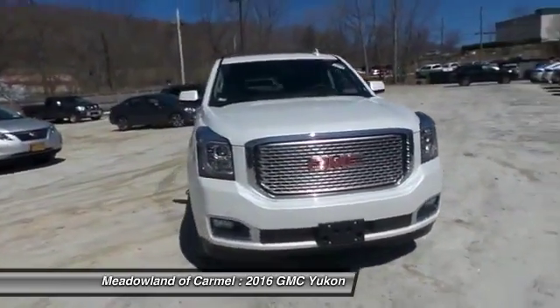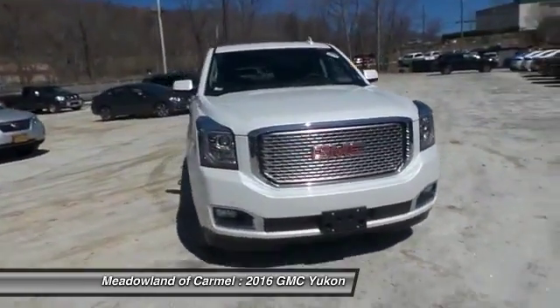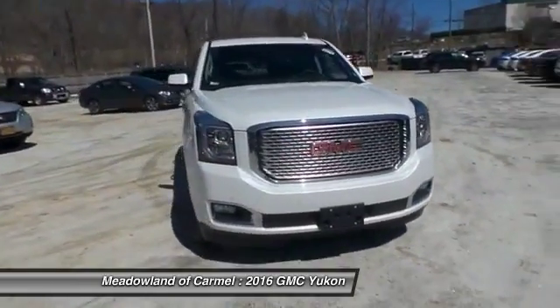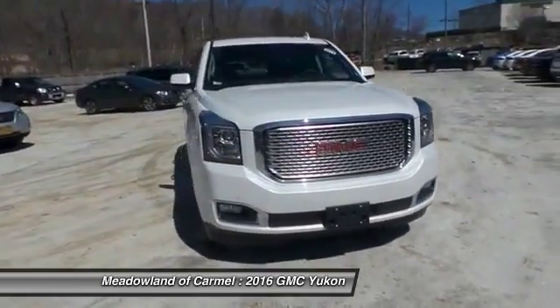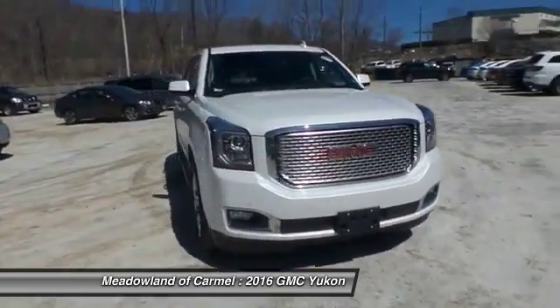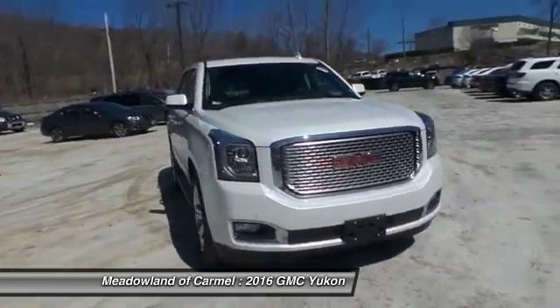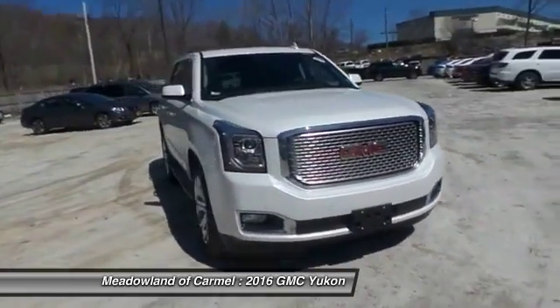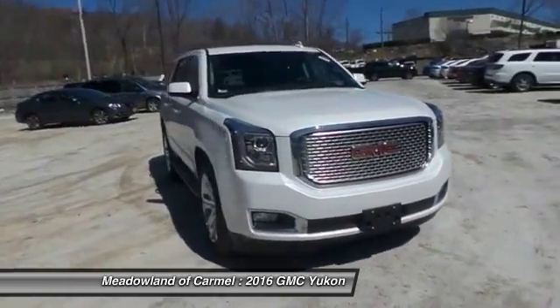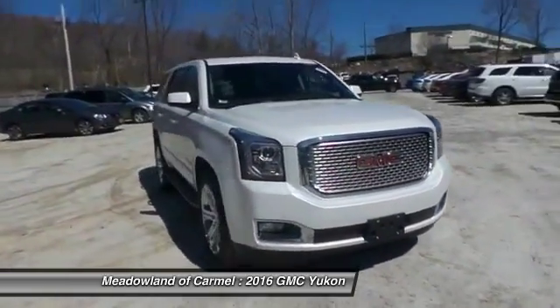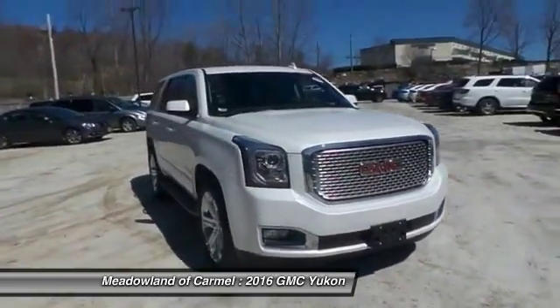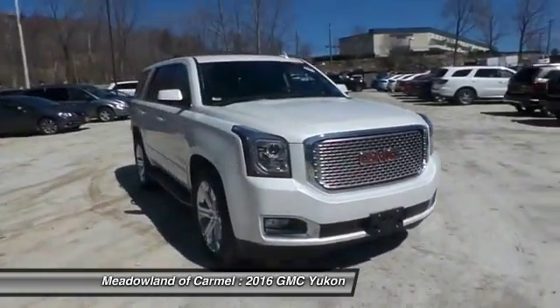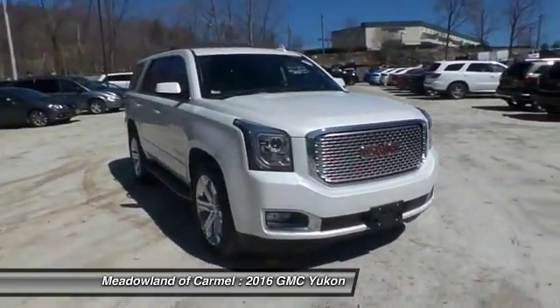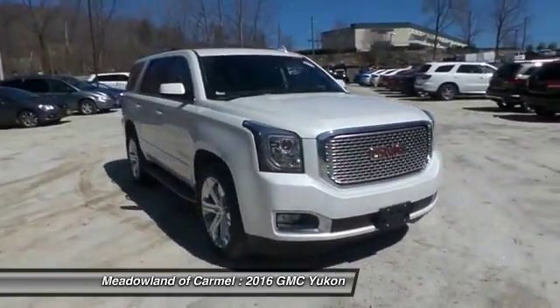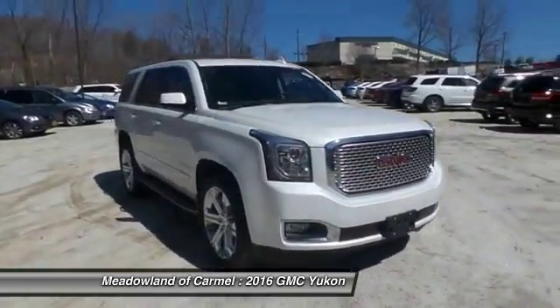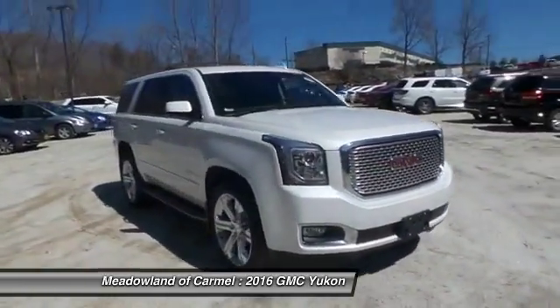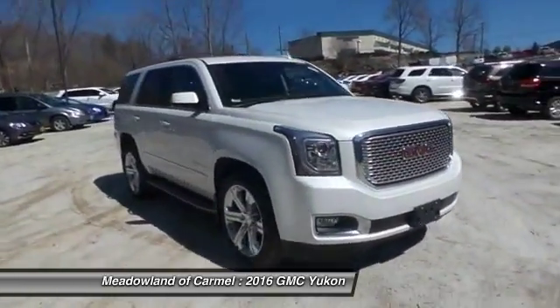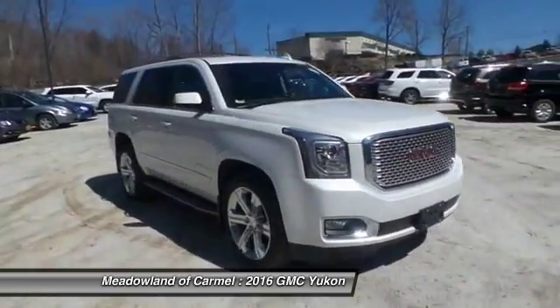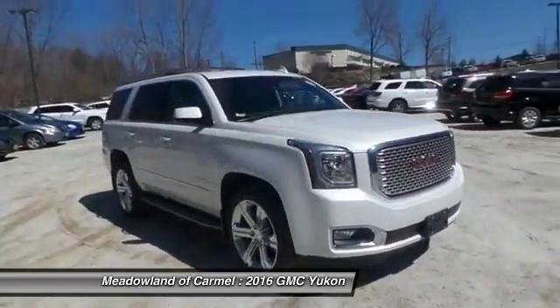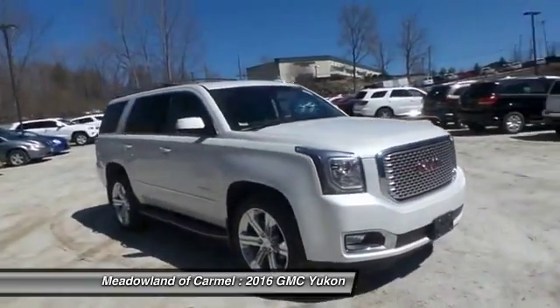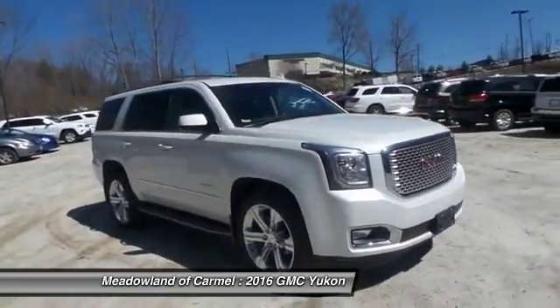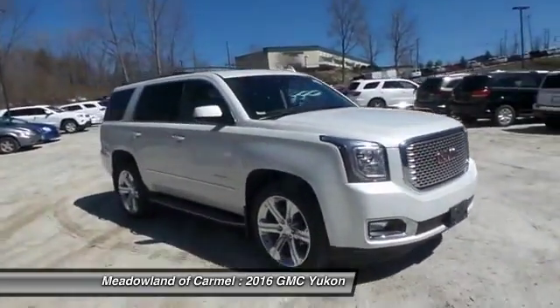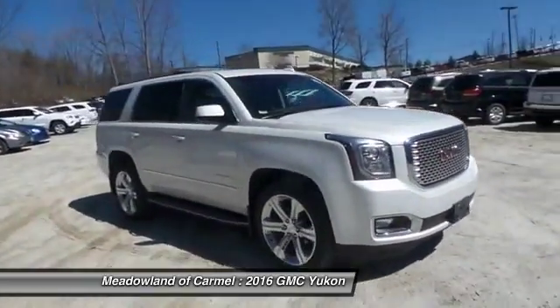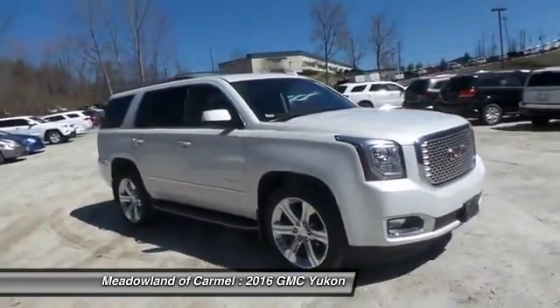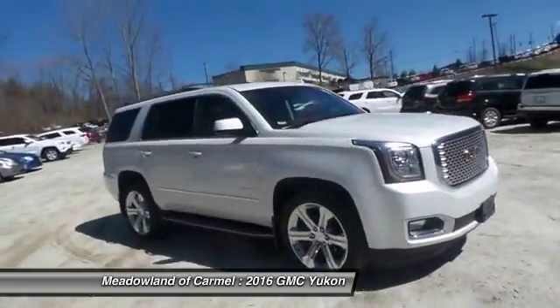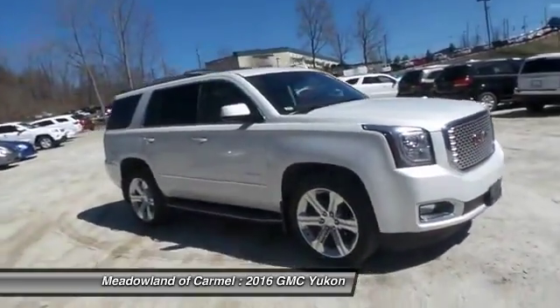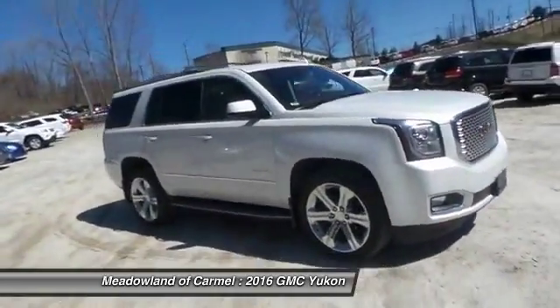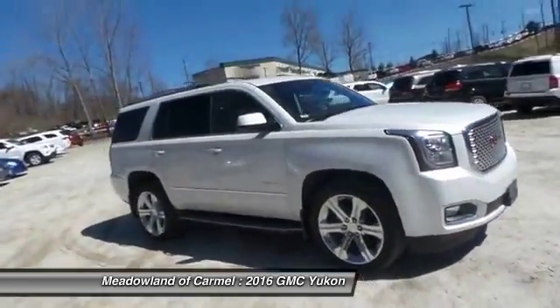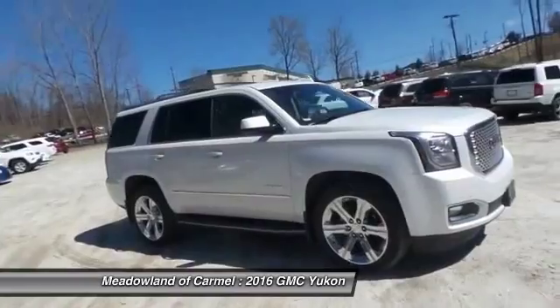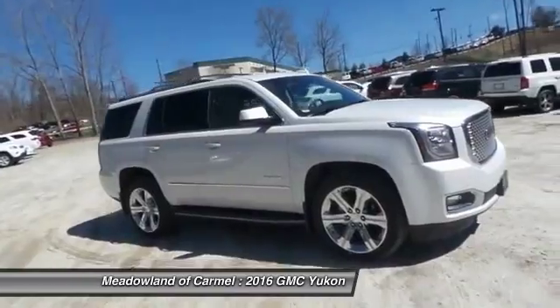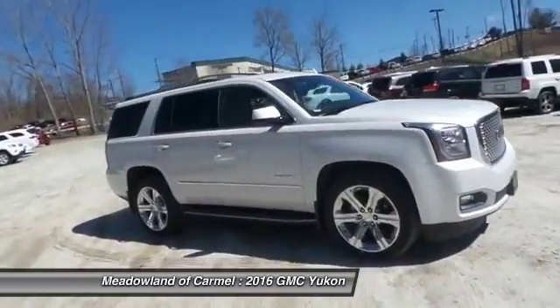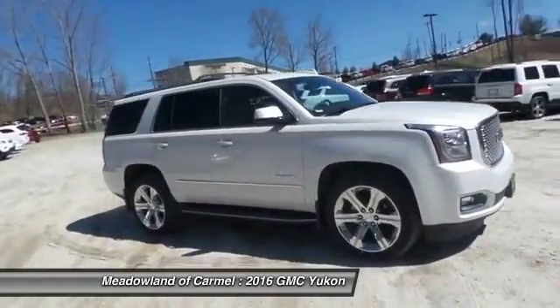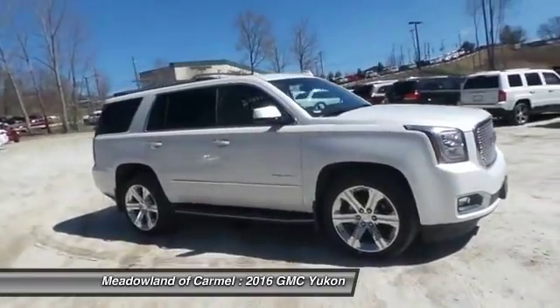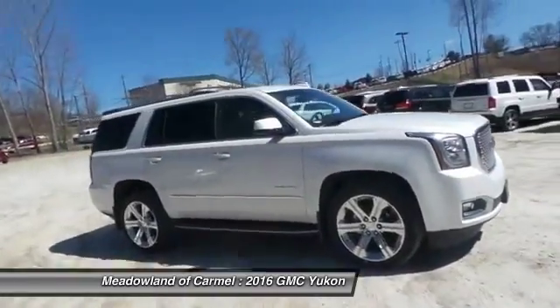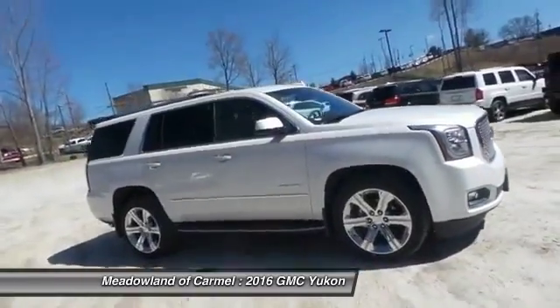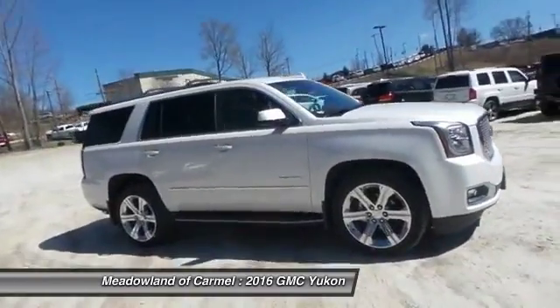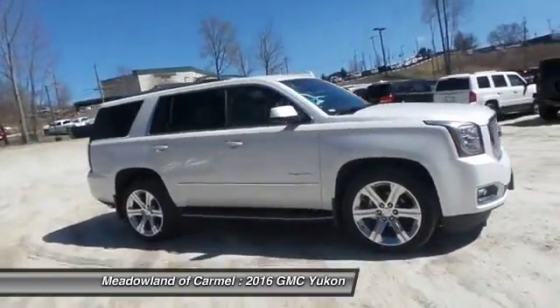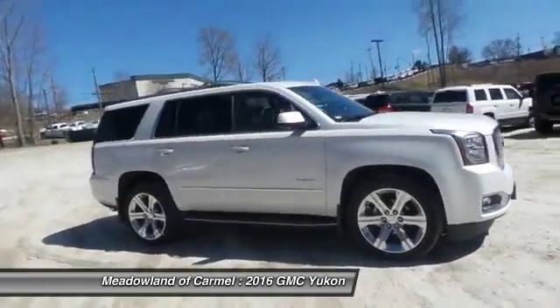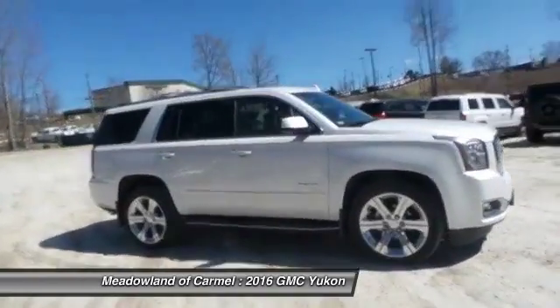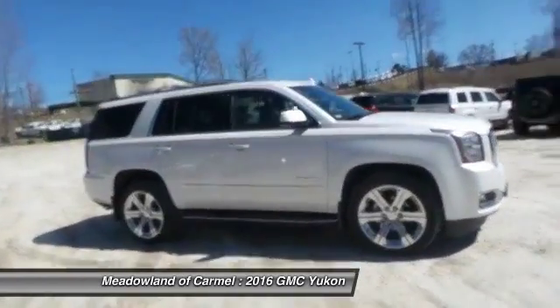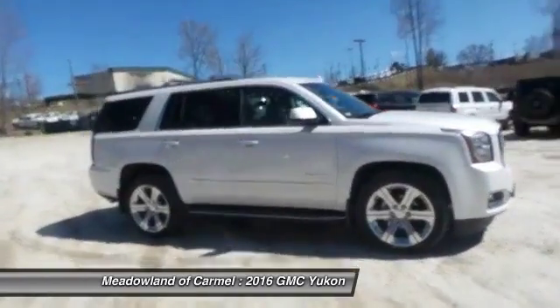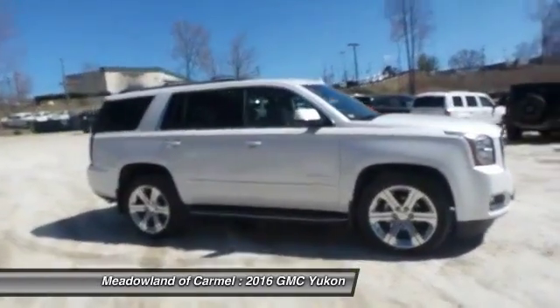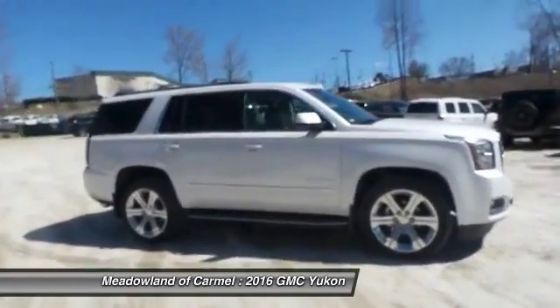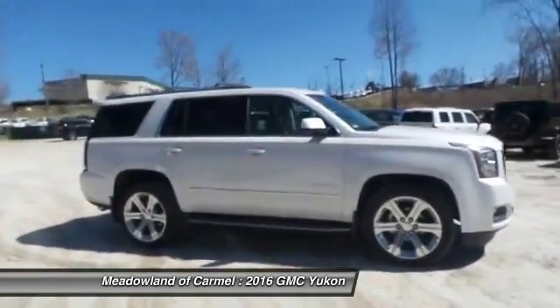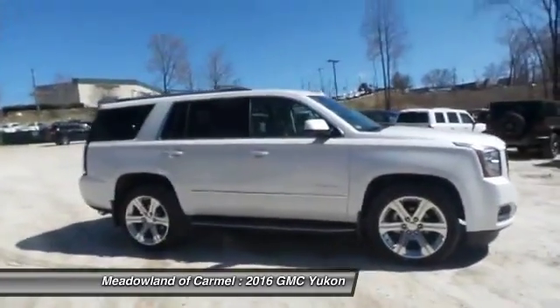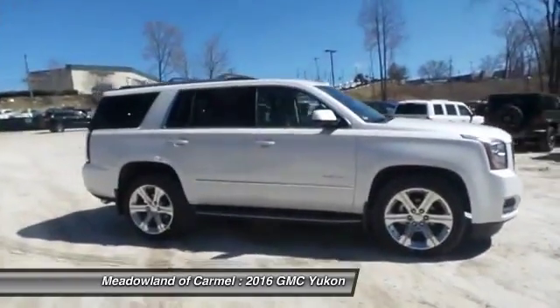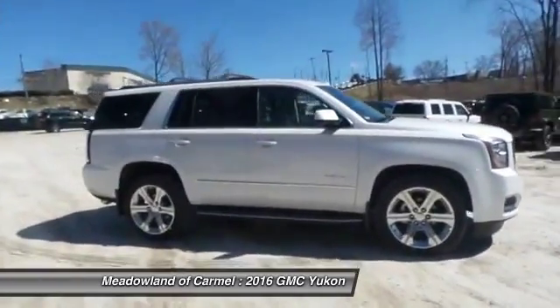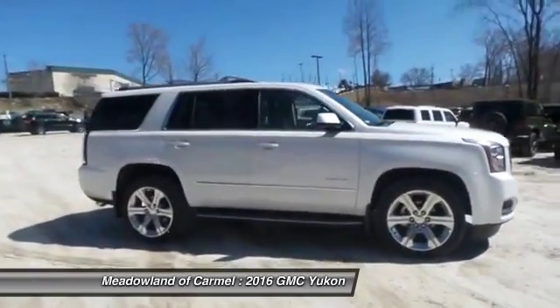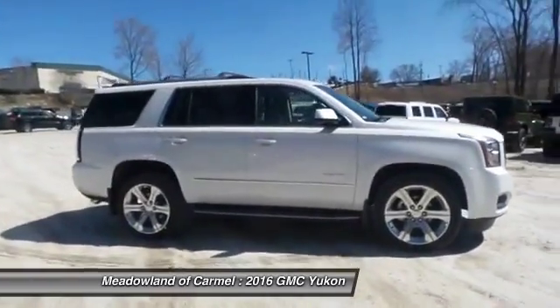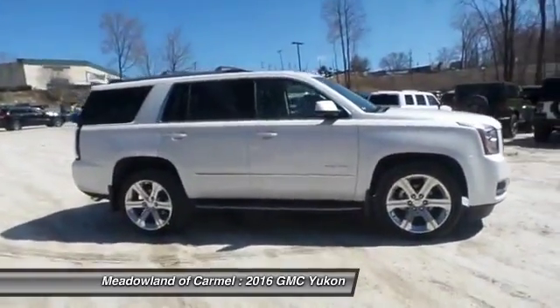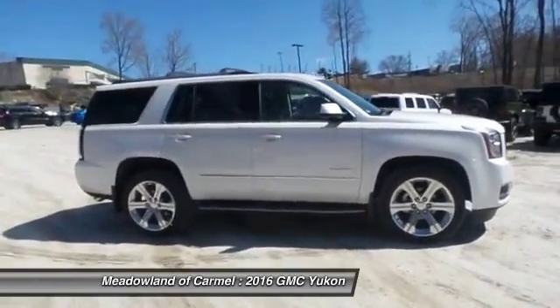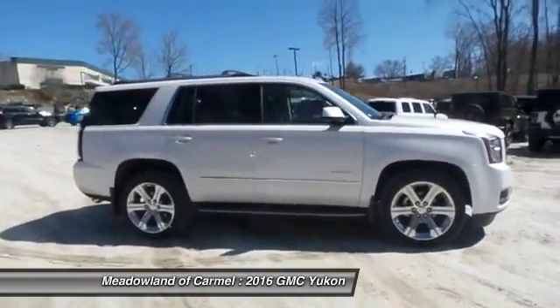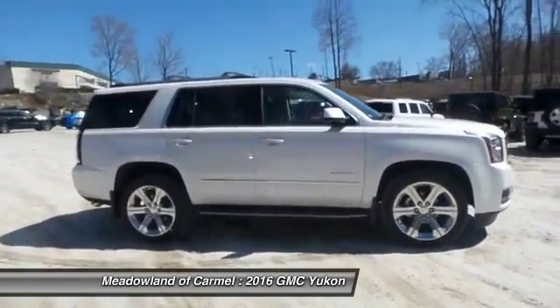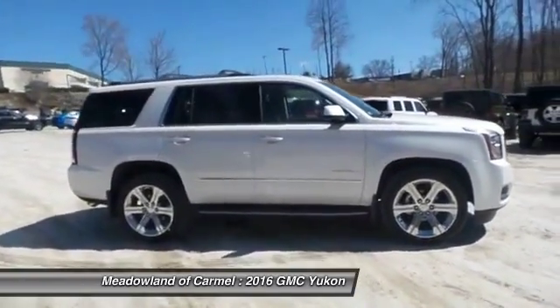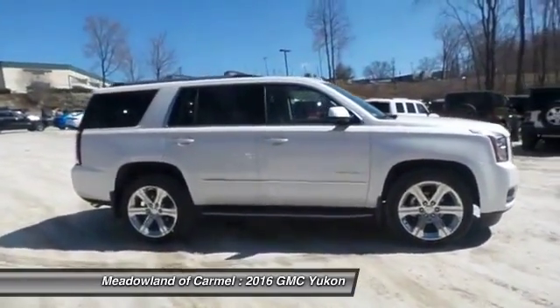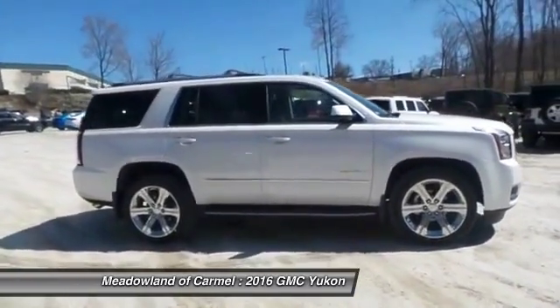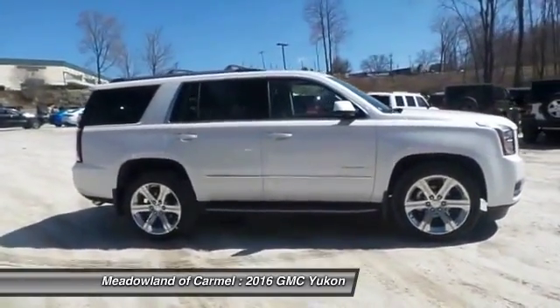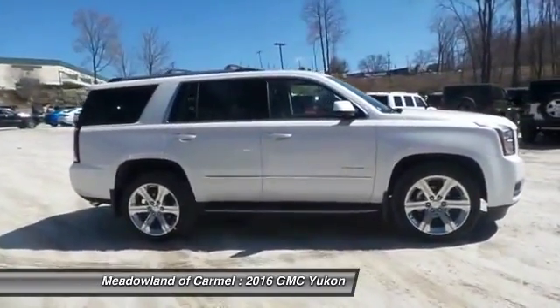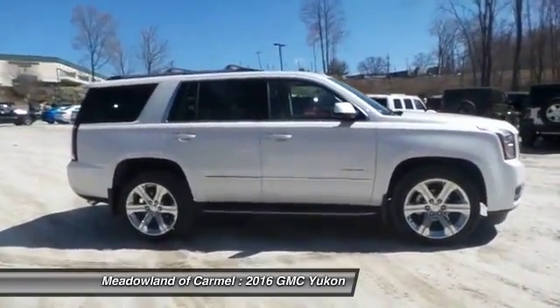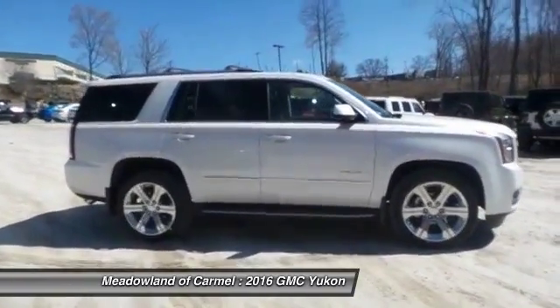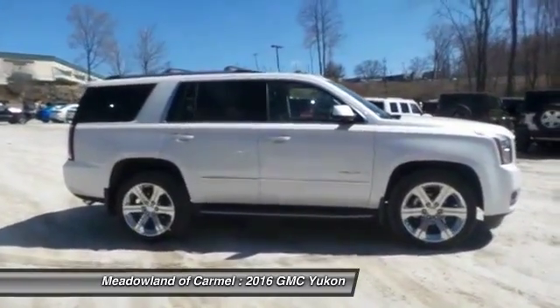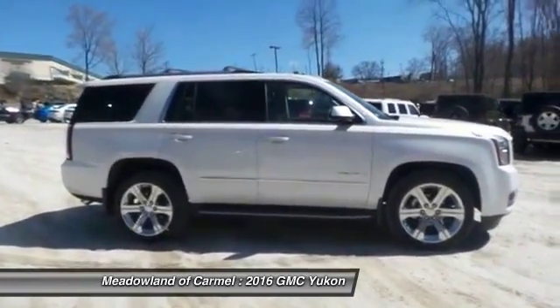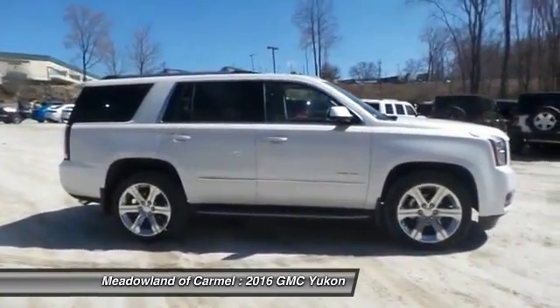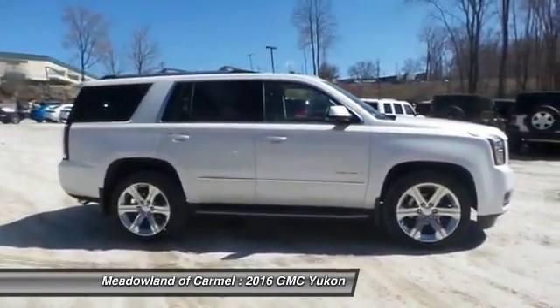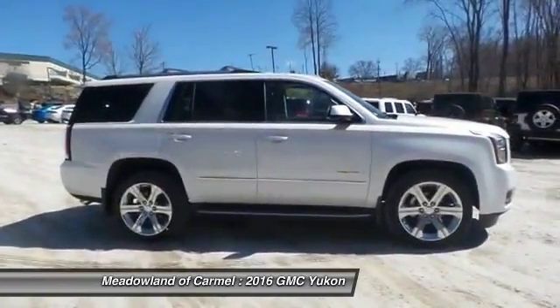Boasting a Vortec 5.3 liter V8 with active fuel management and flex fuel, the Yukon is agile and capable.